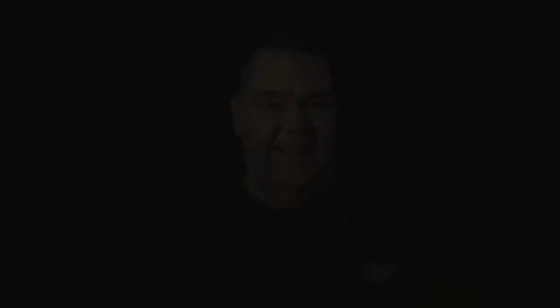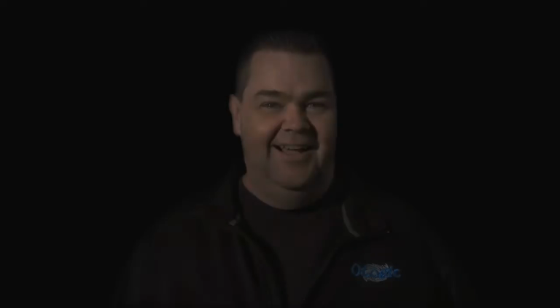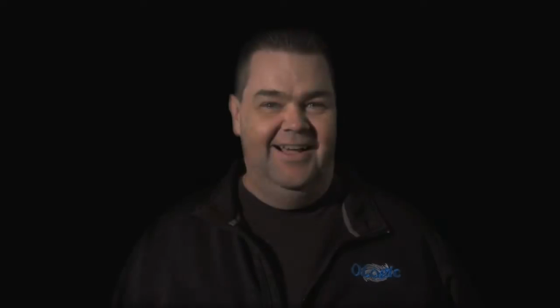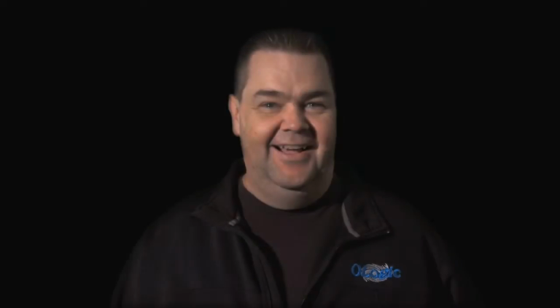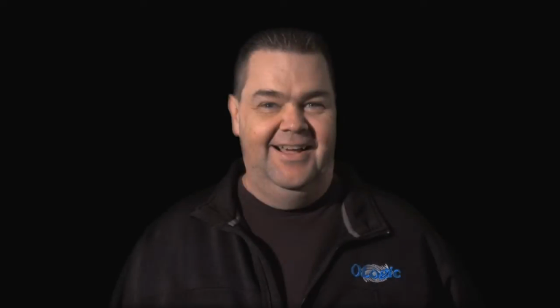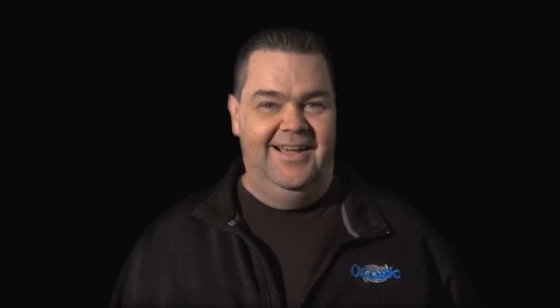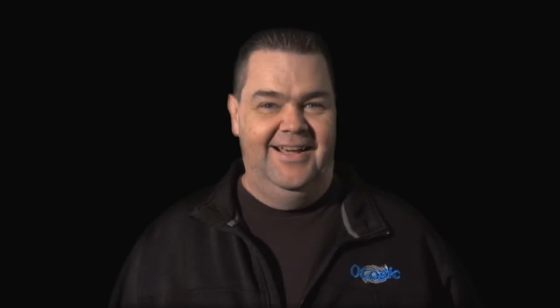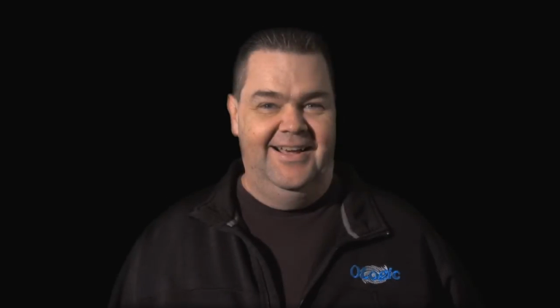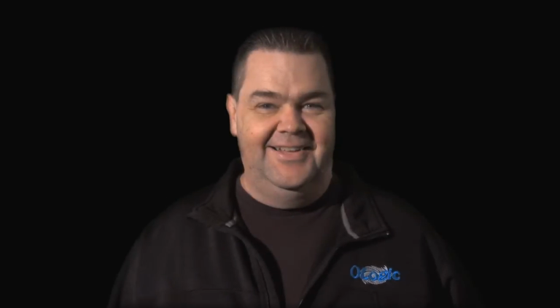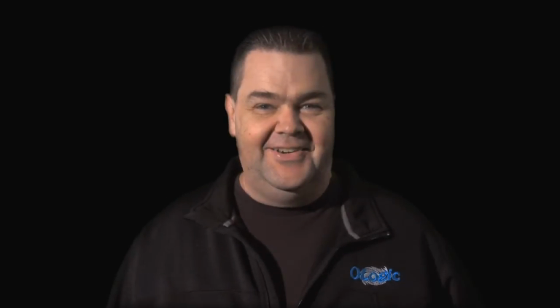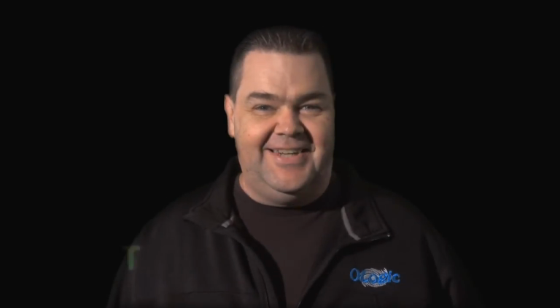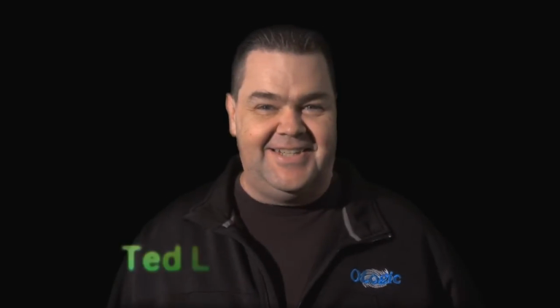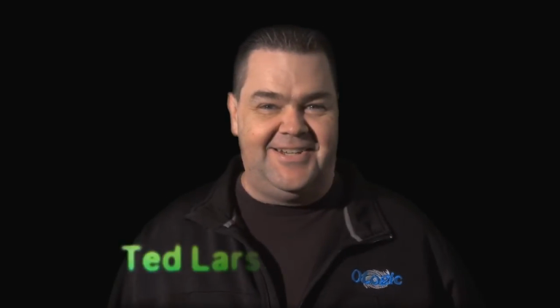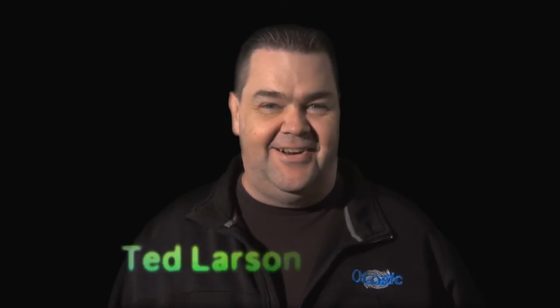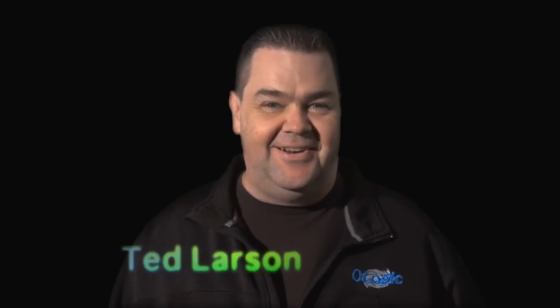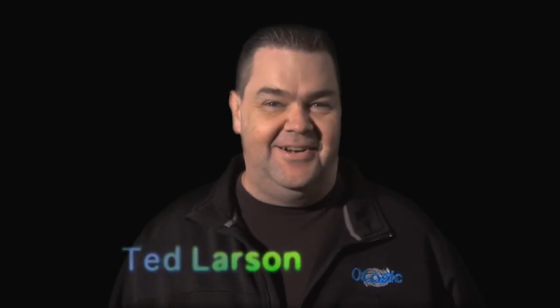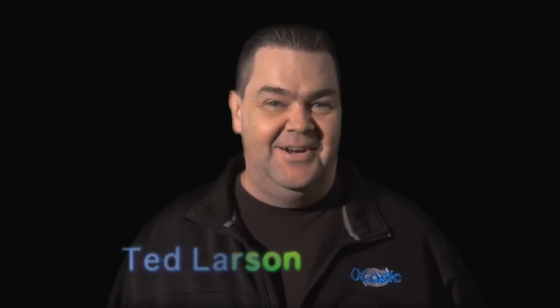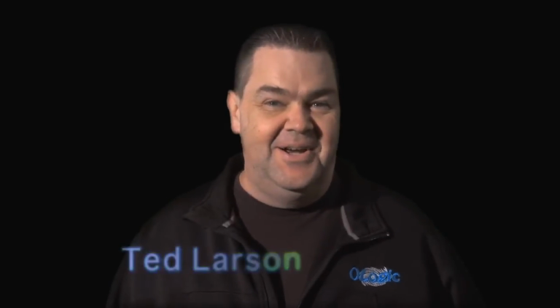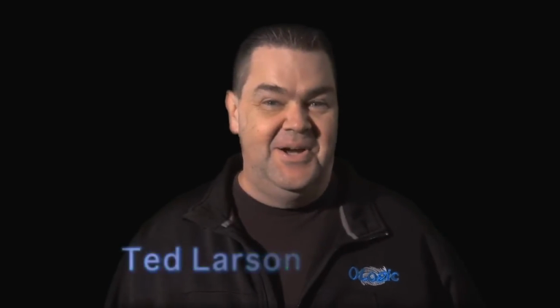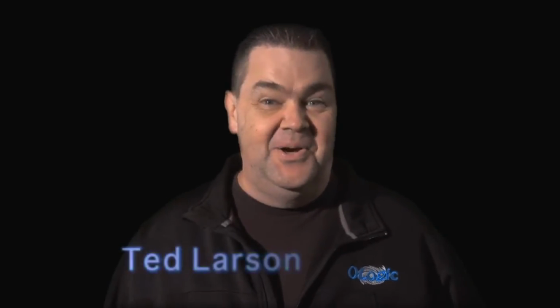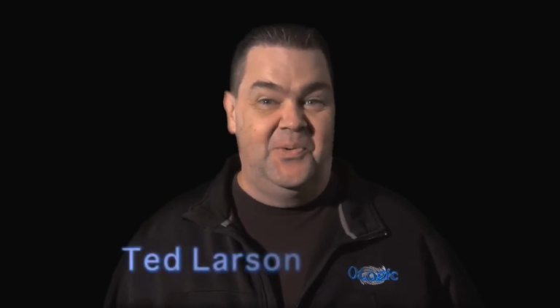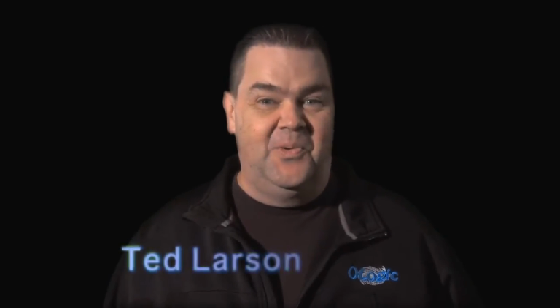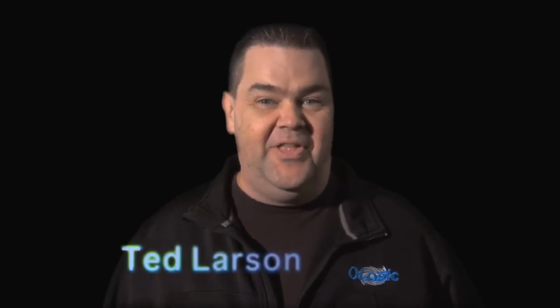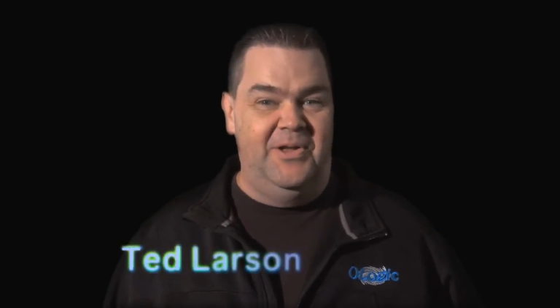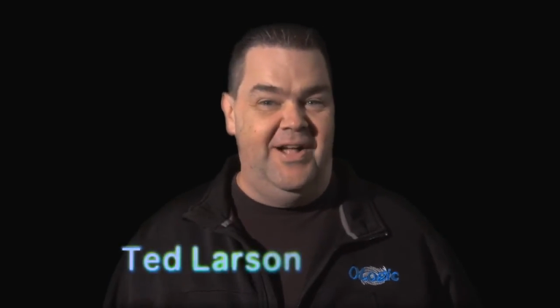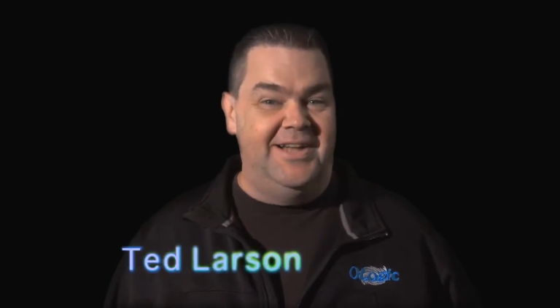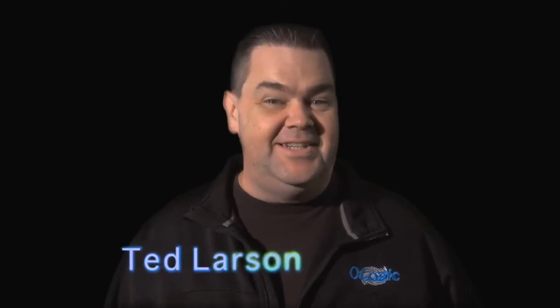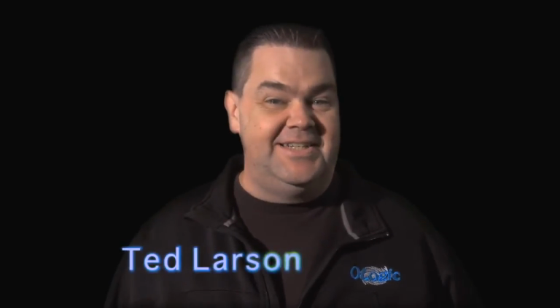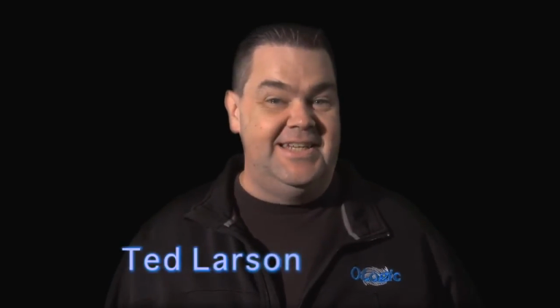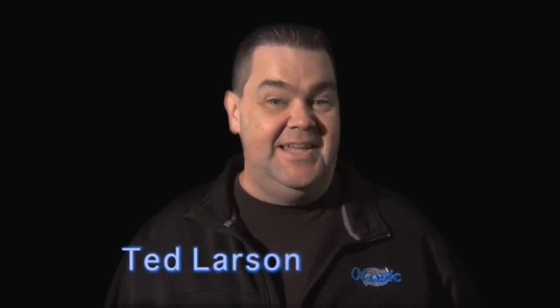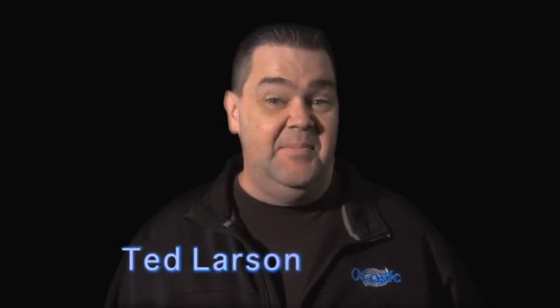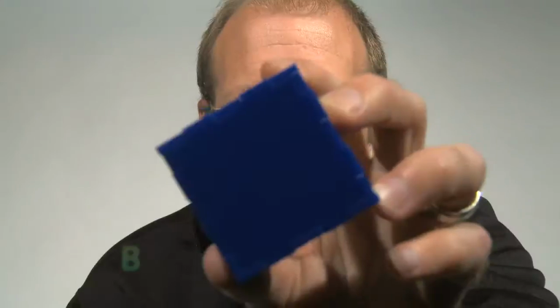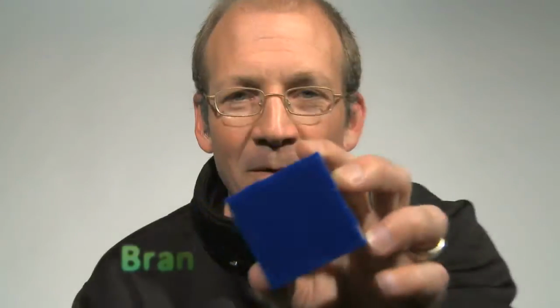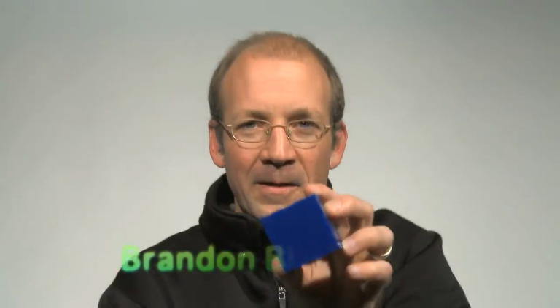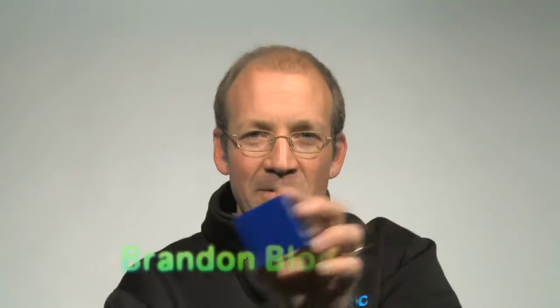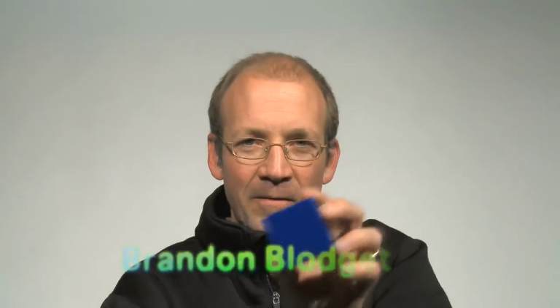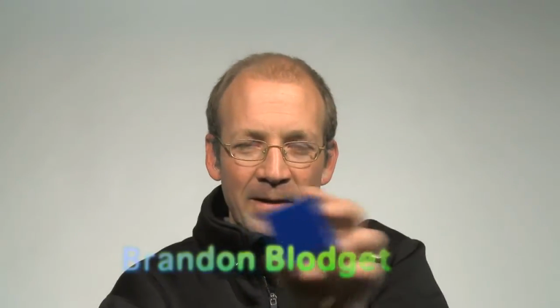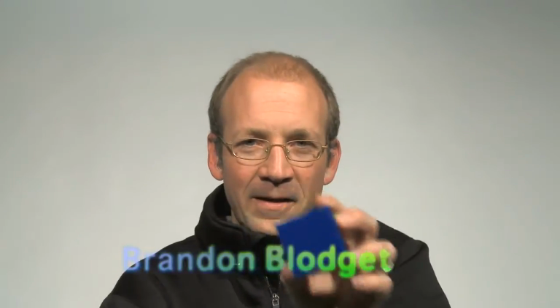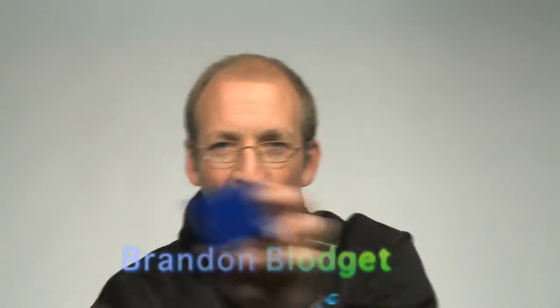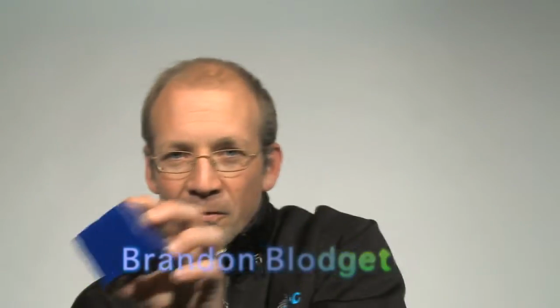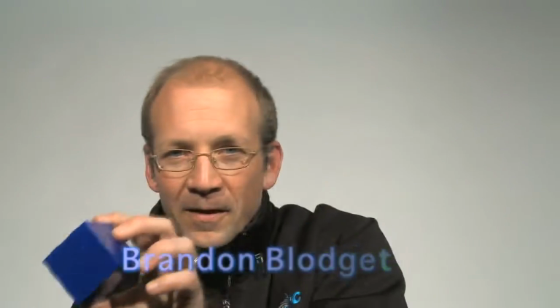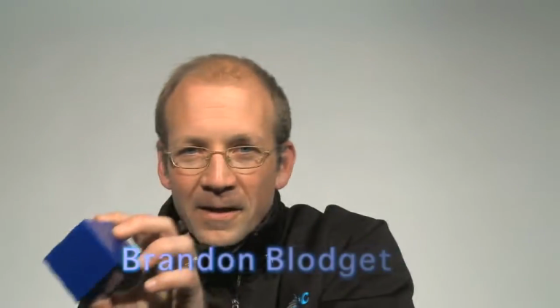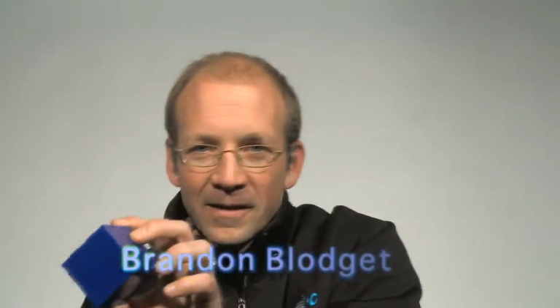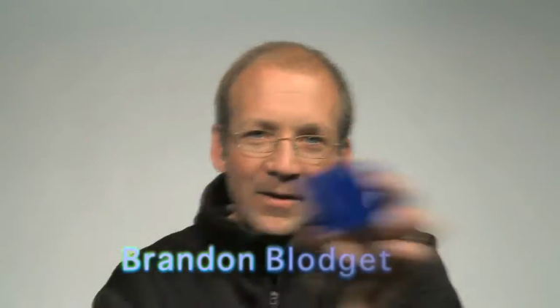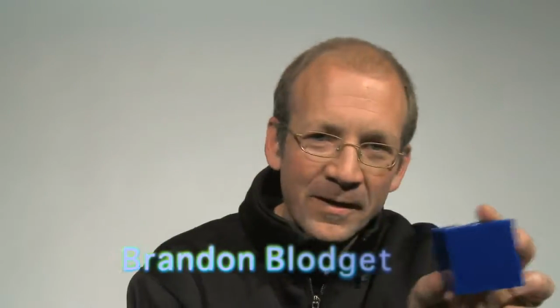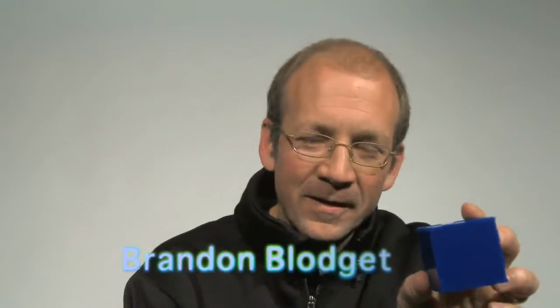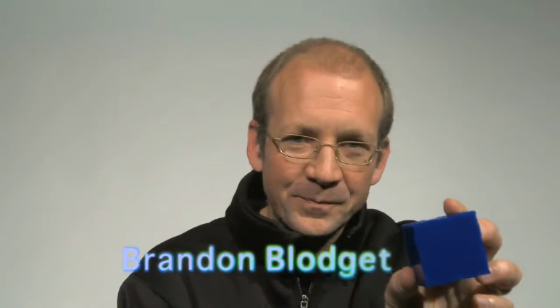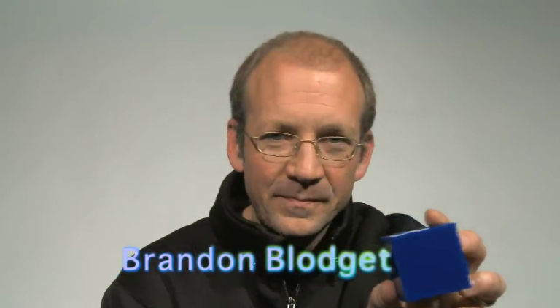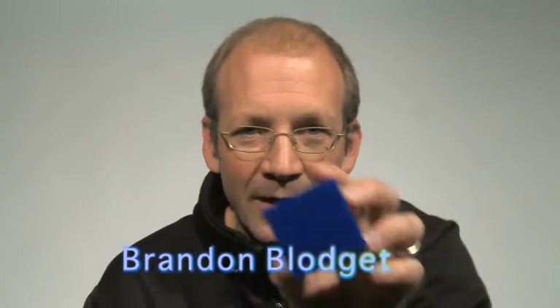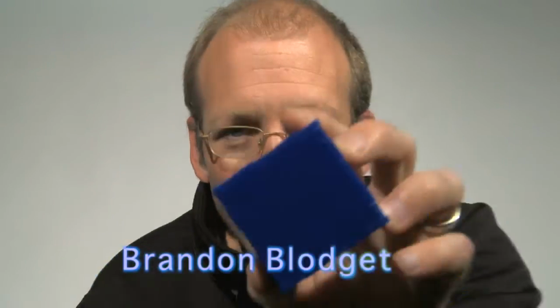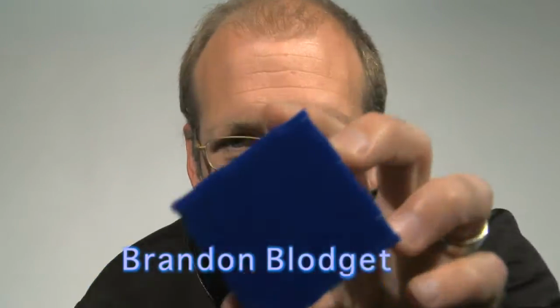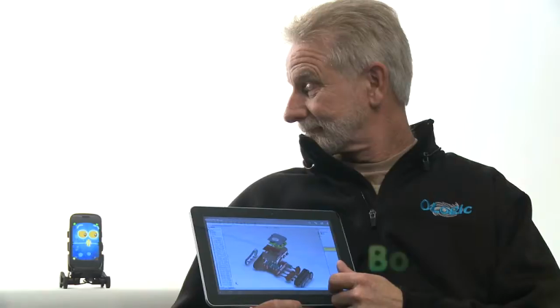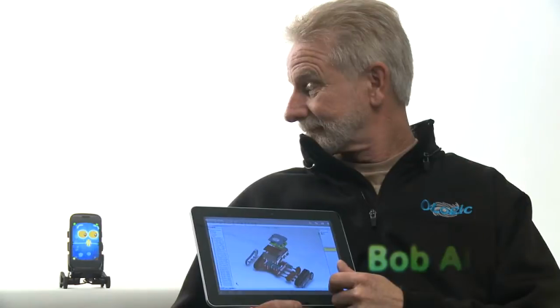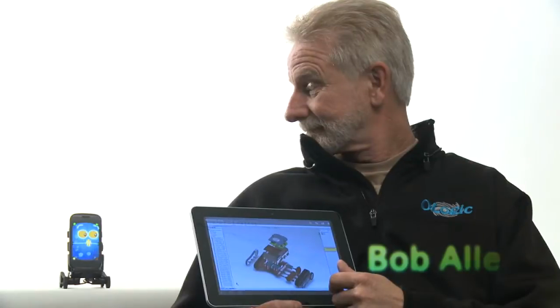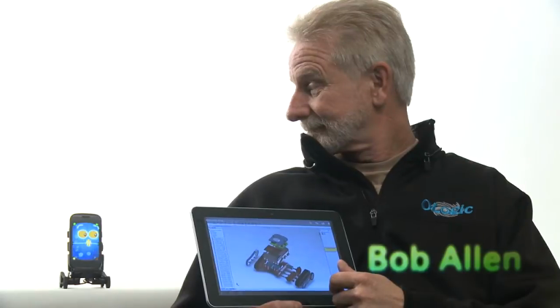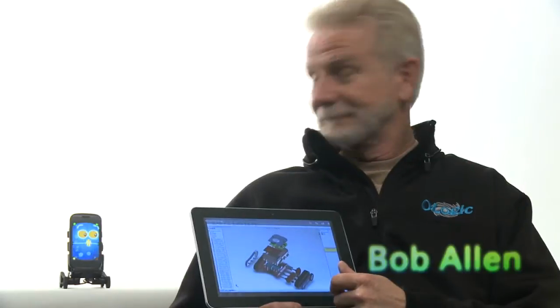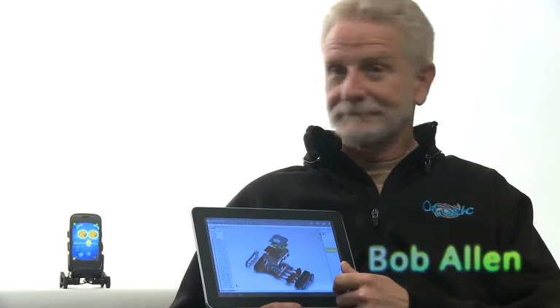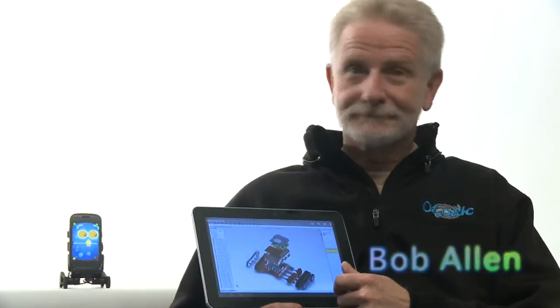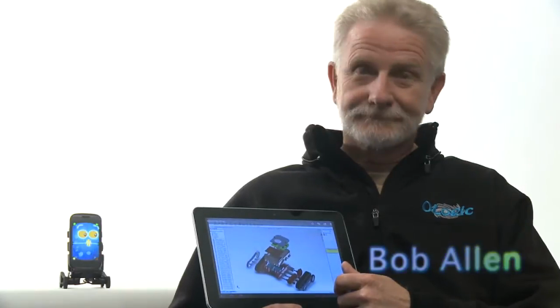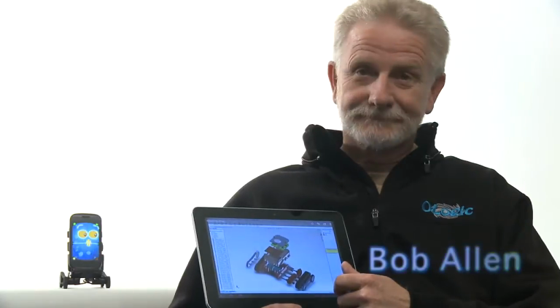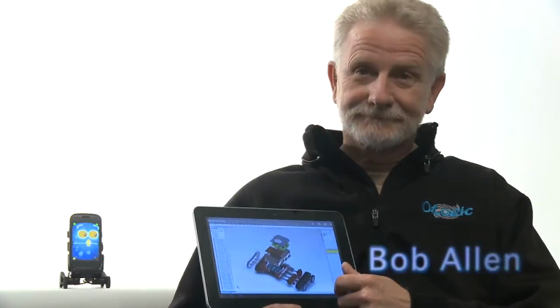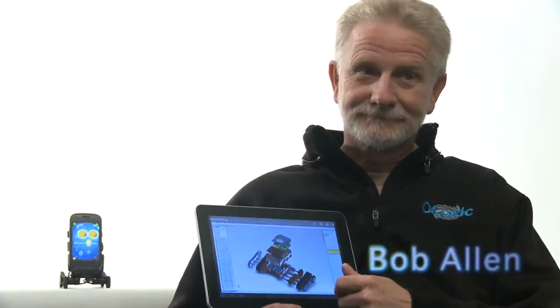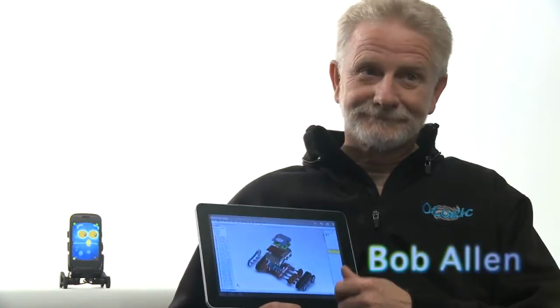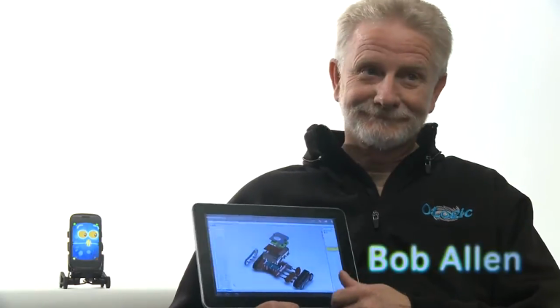Hello Kickstarter! We're the Ologic team and we're here to introduce Oddworks, the autonomous smartphone robot.